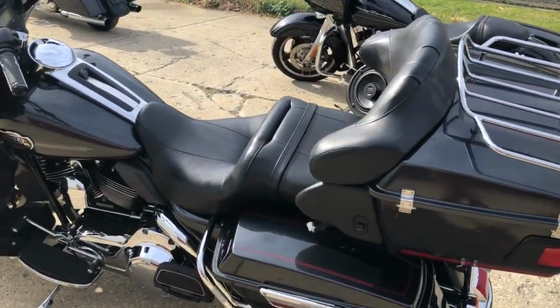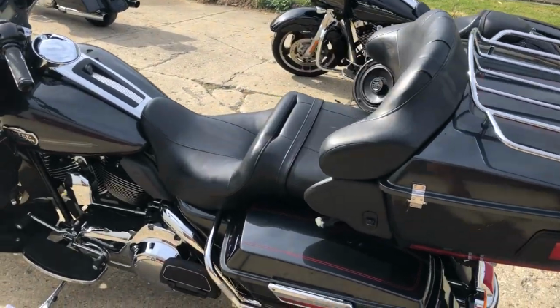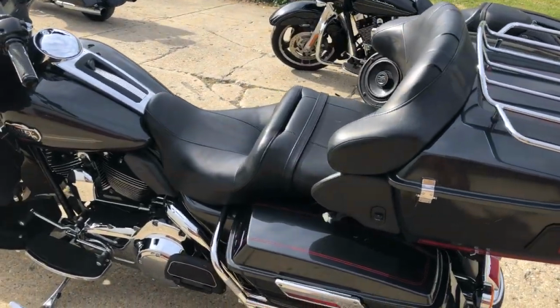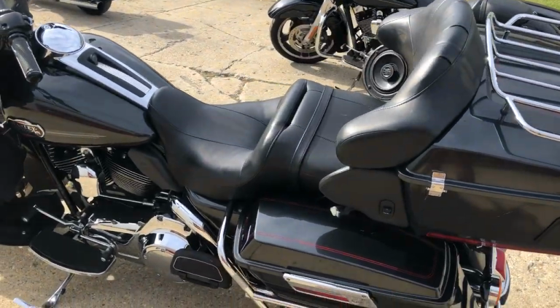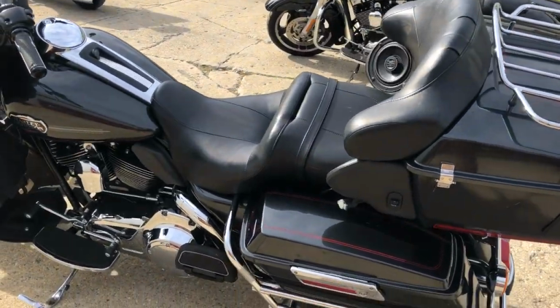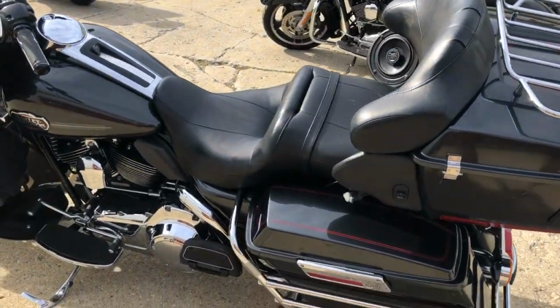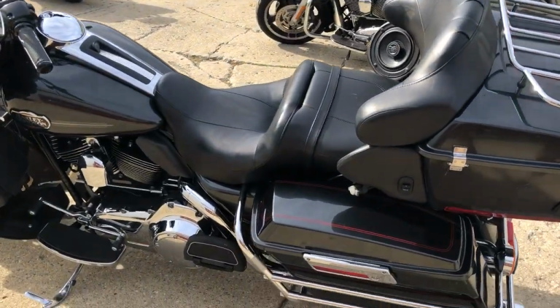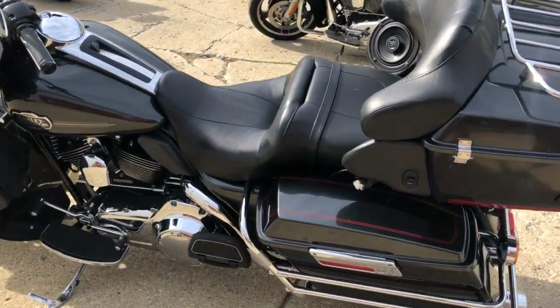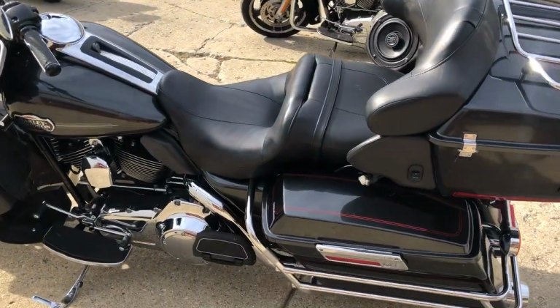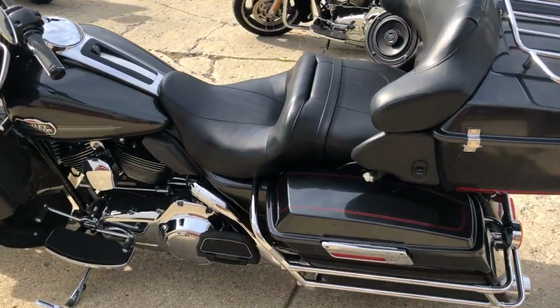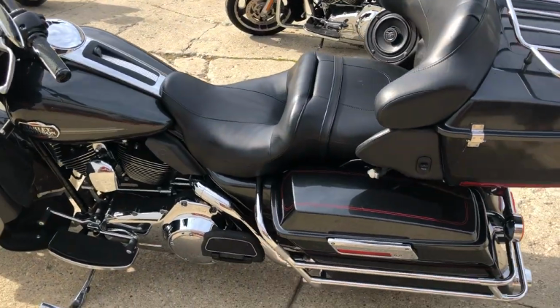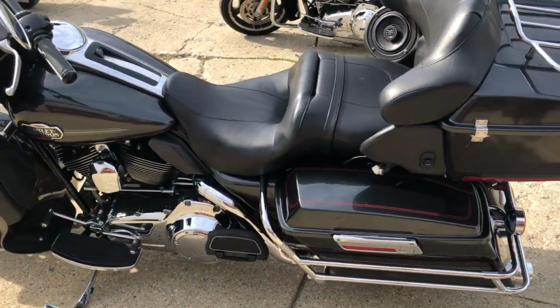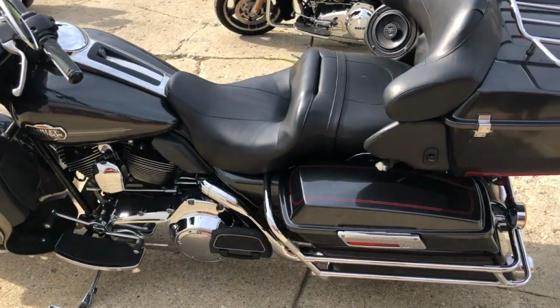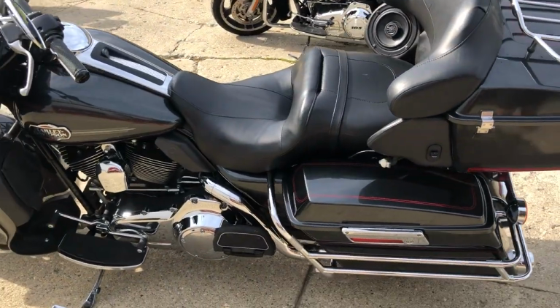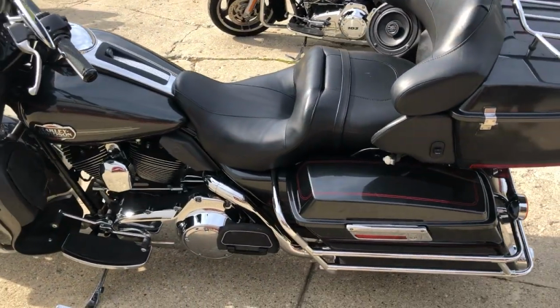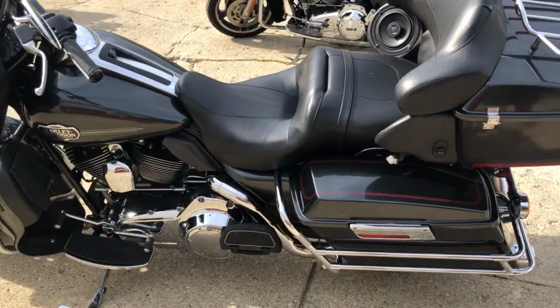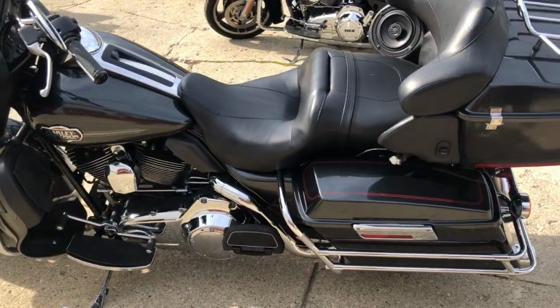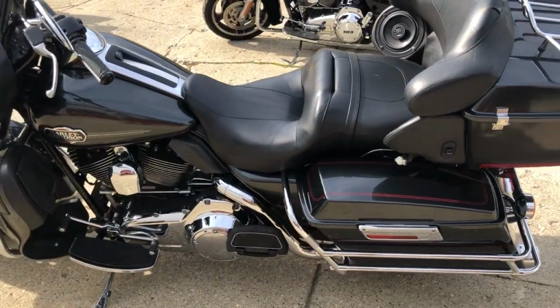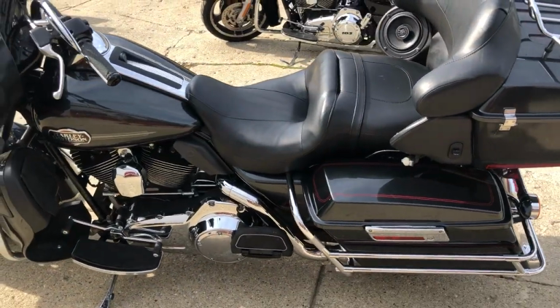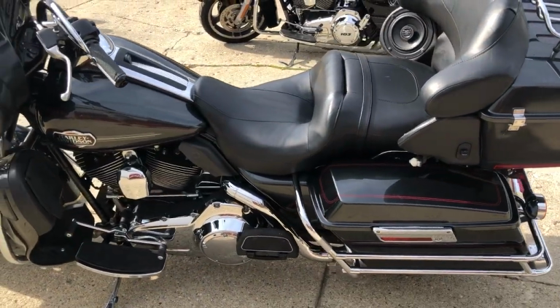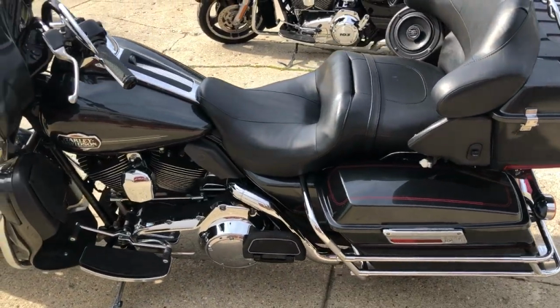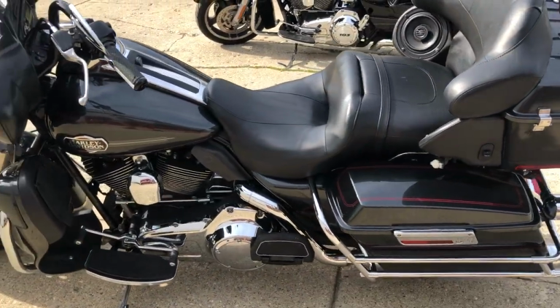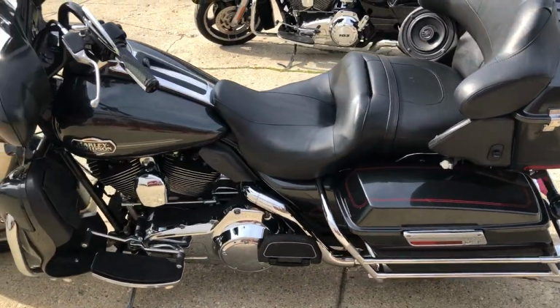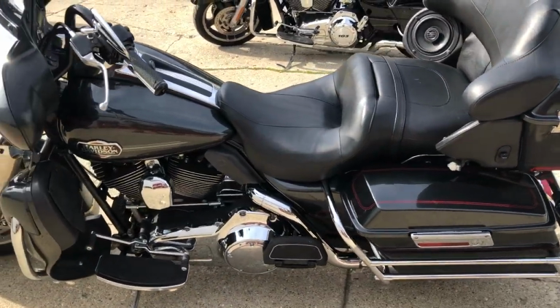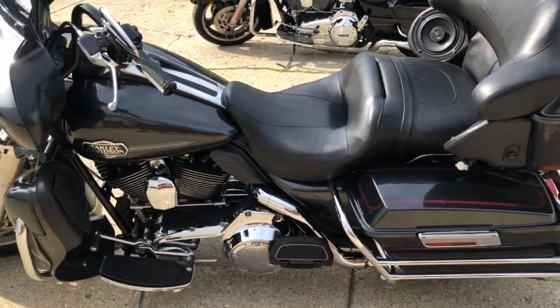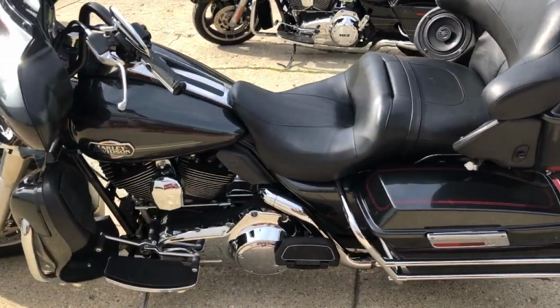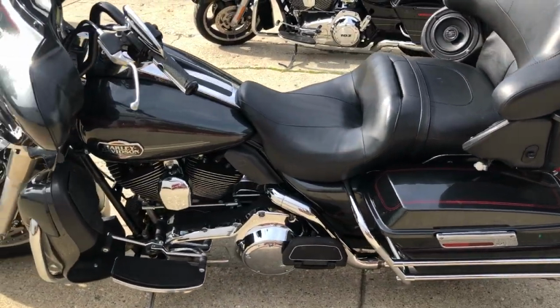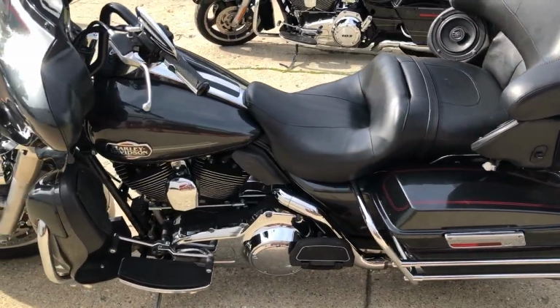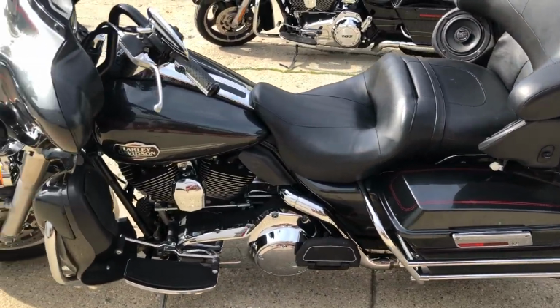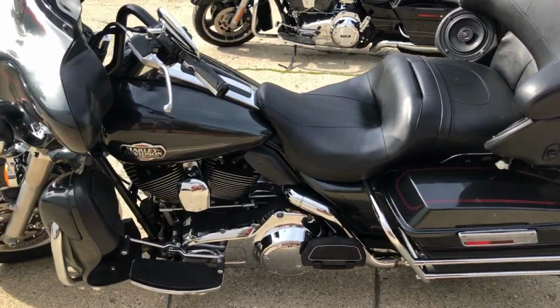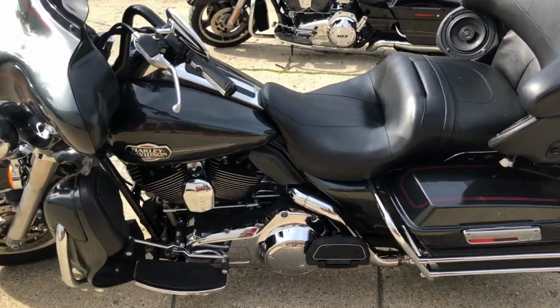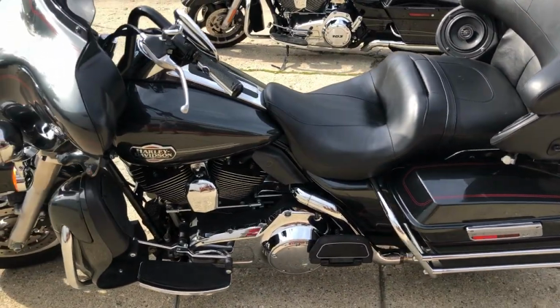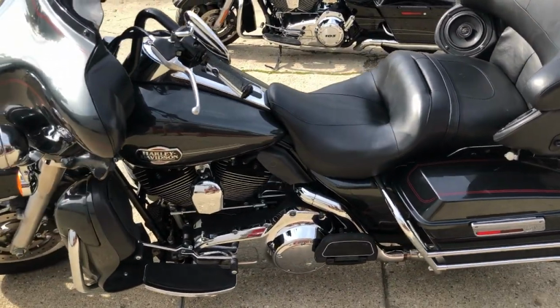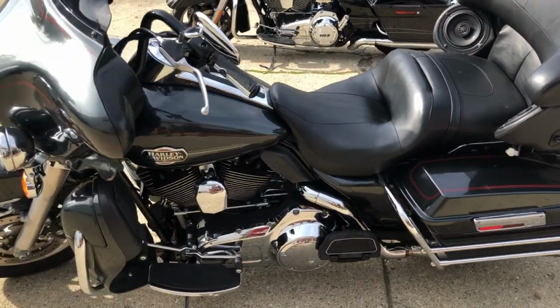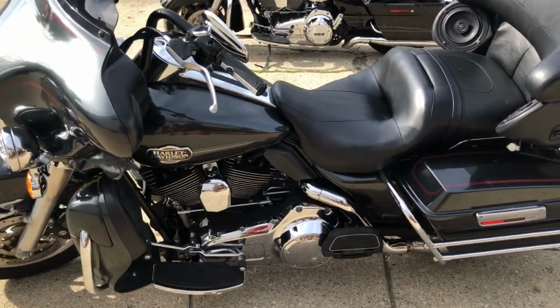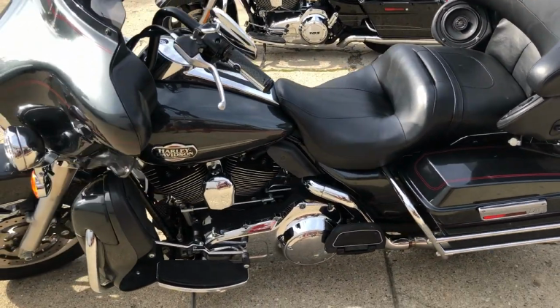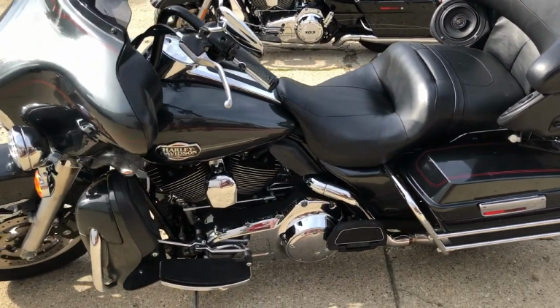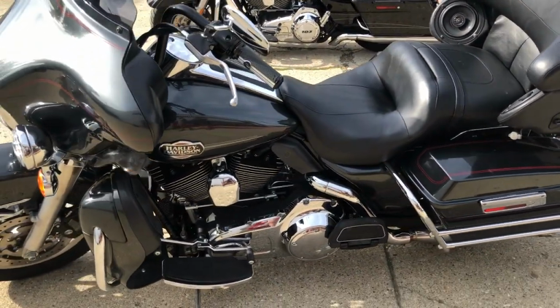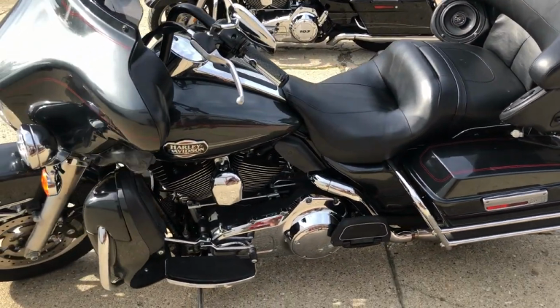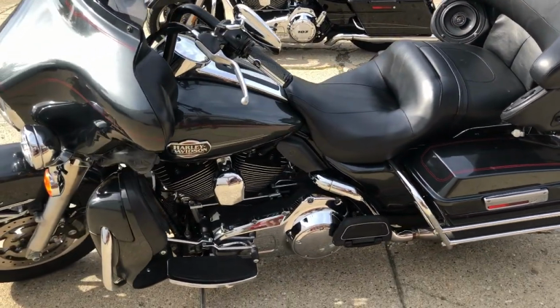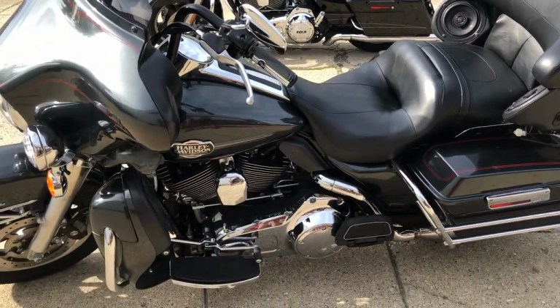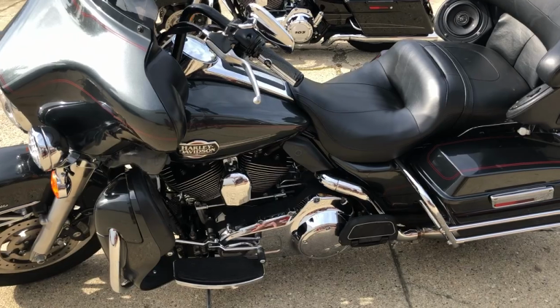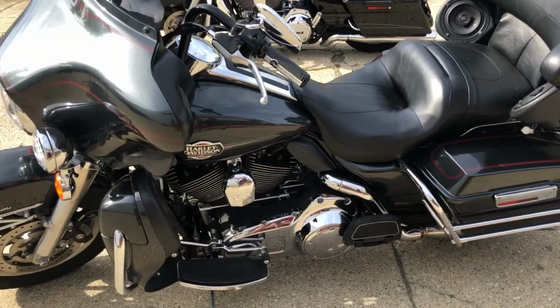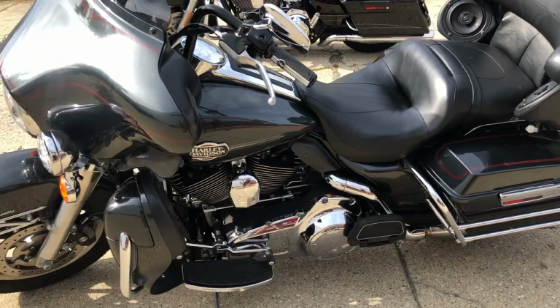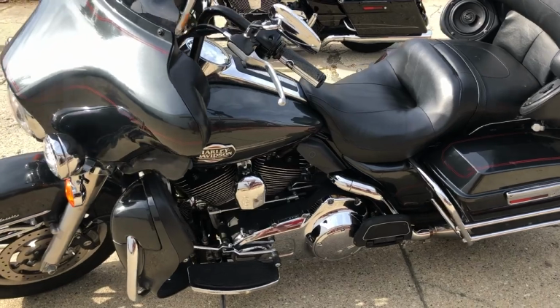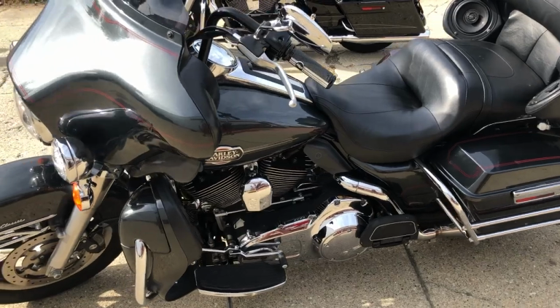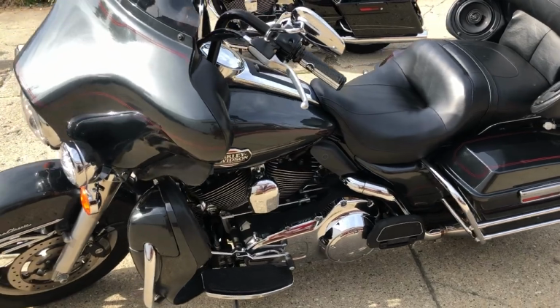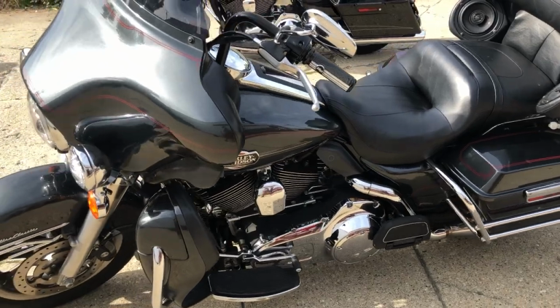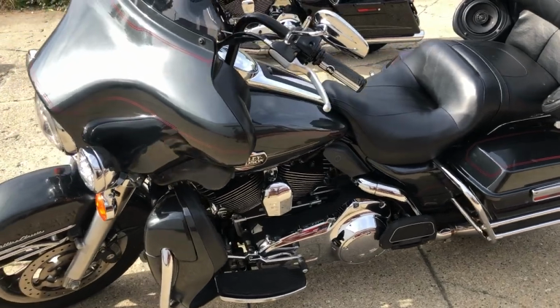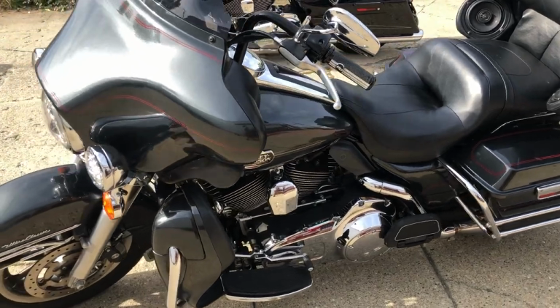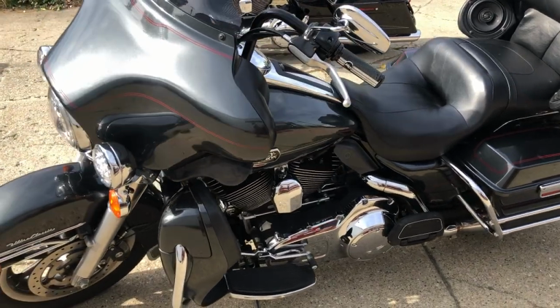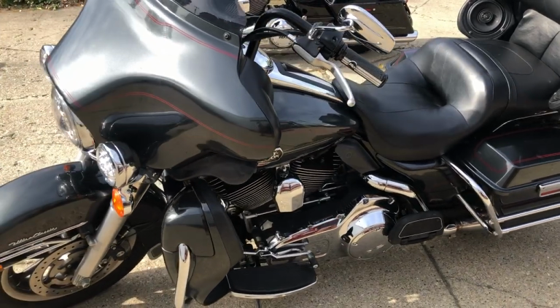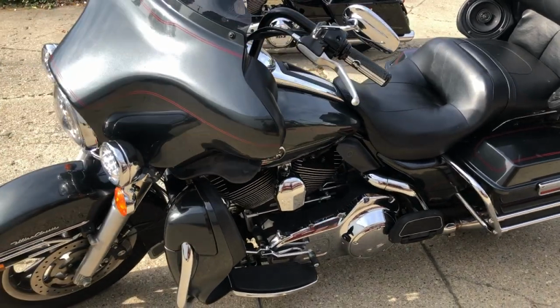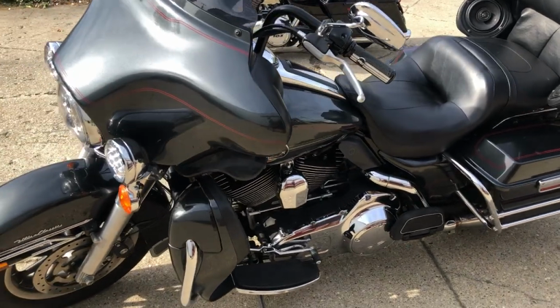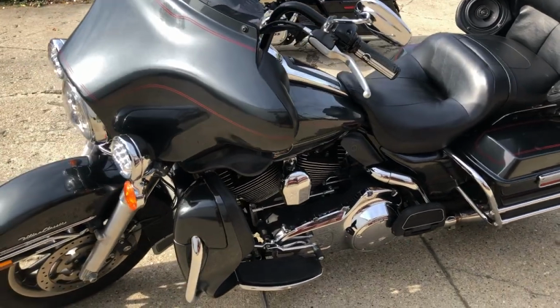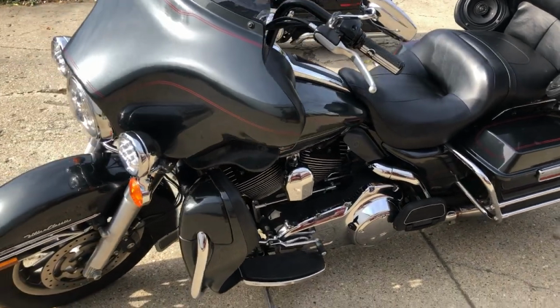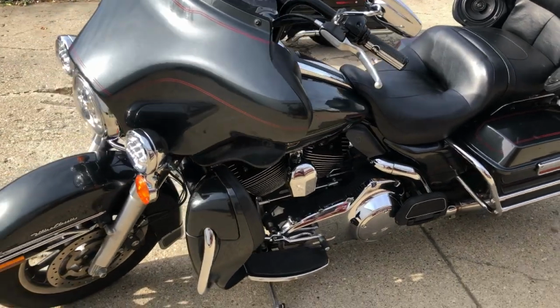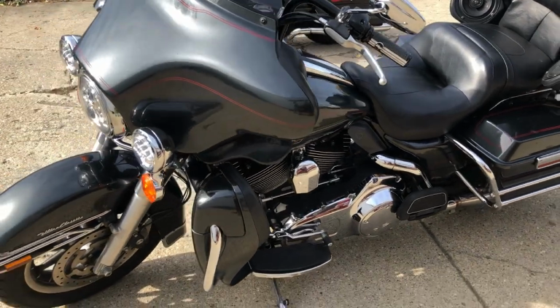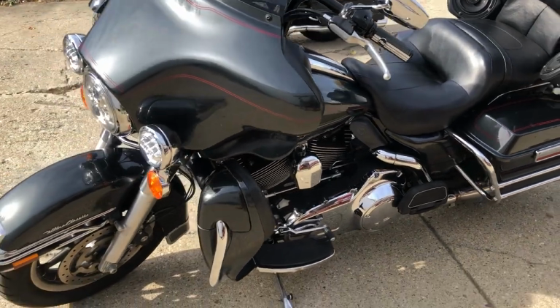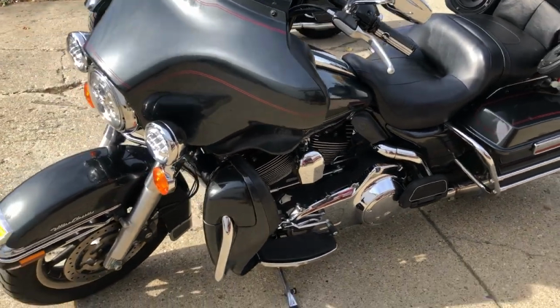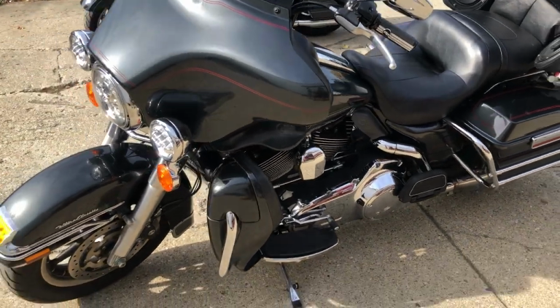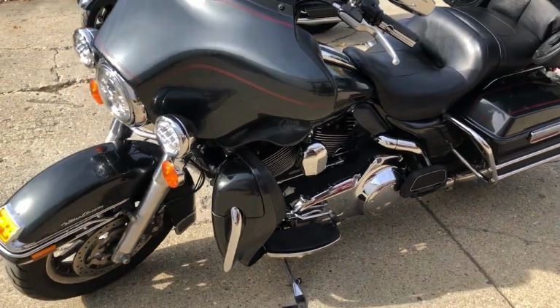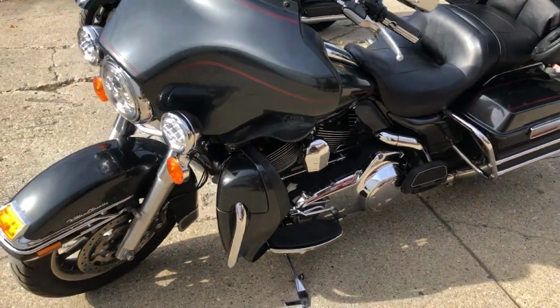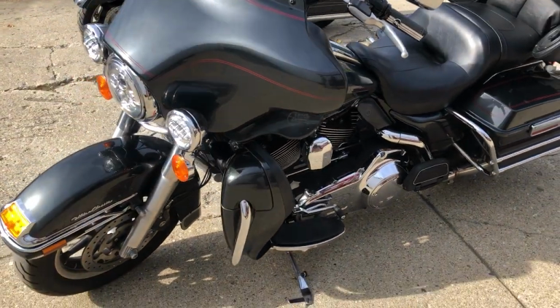Gunmetal gray paint, shines new. No dents, no dings, no scratches on this one. Chrome shines bright. Good looking bike.